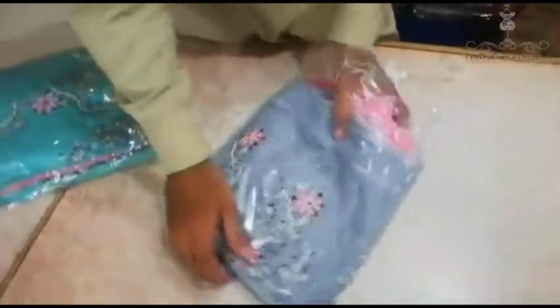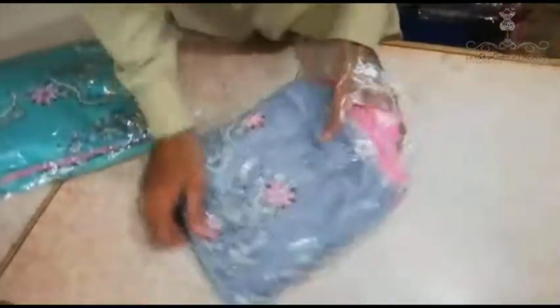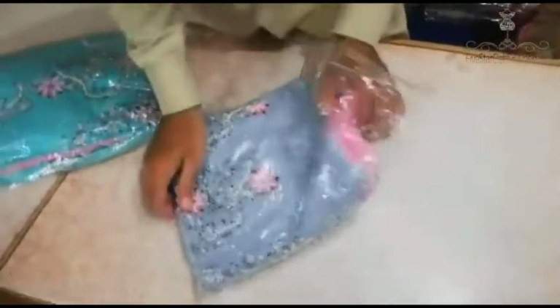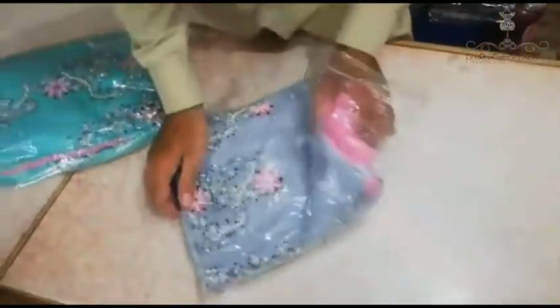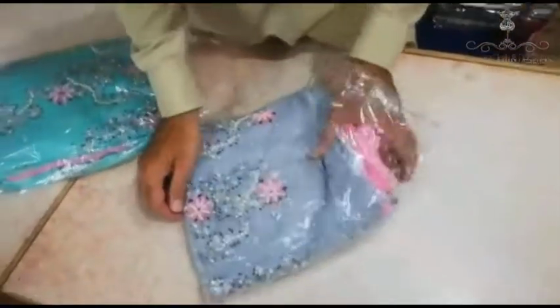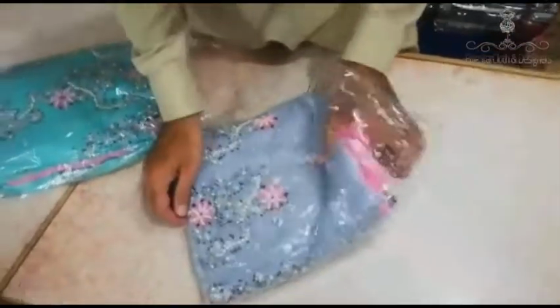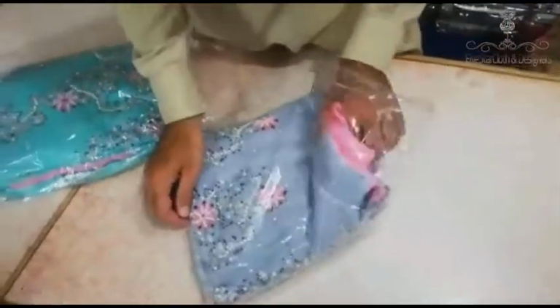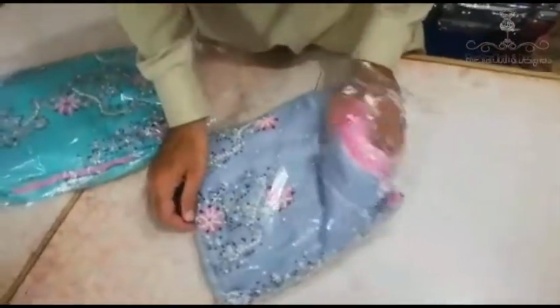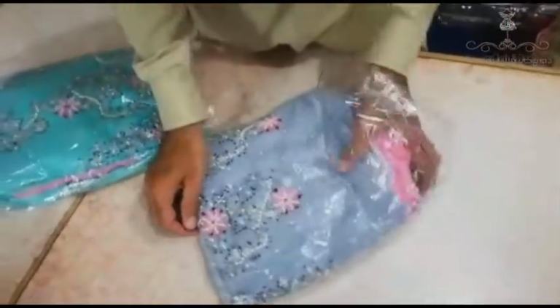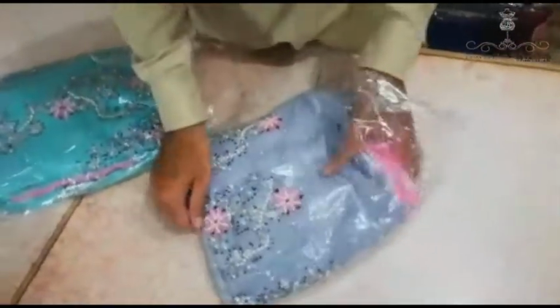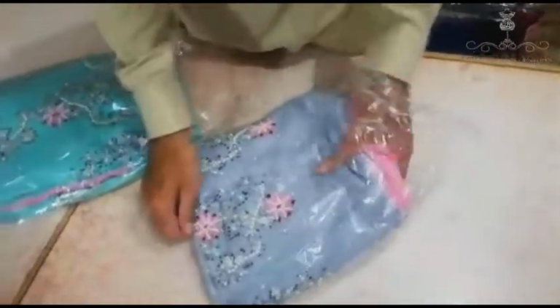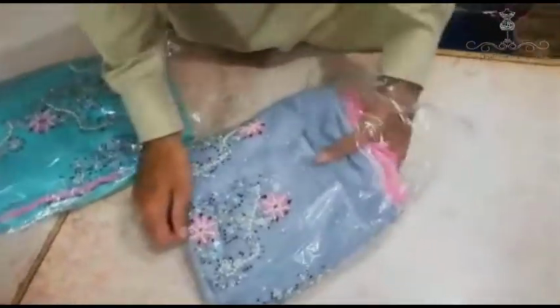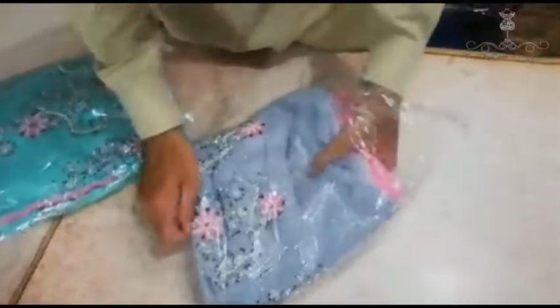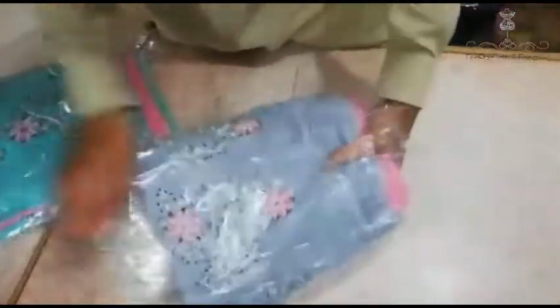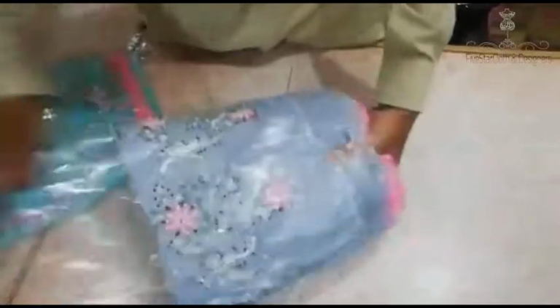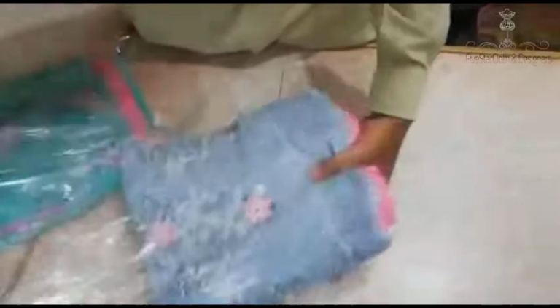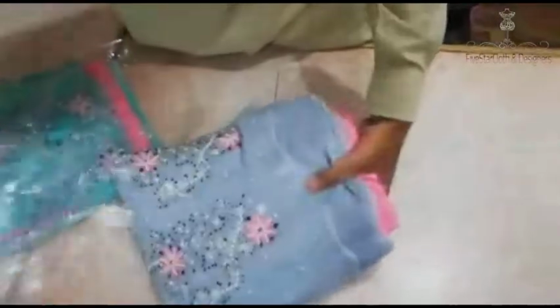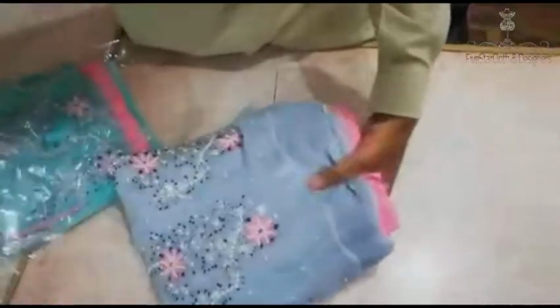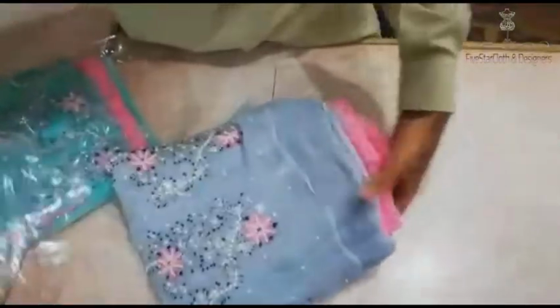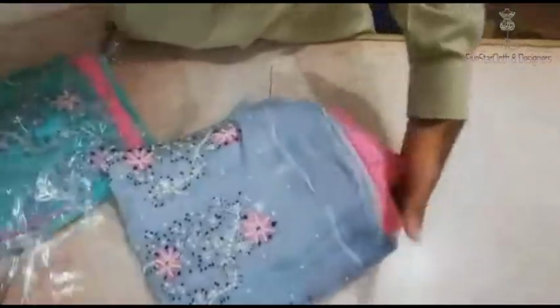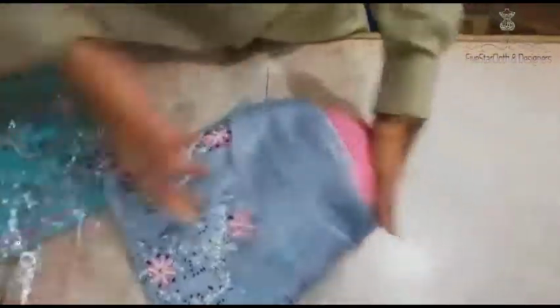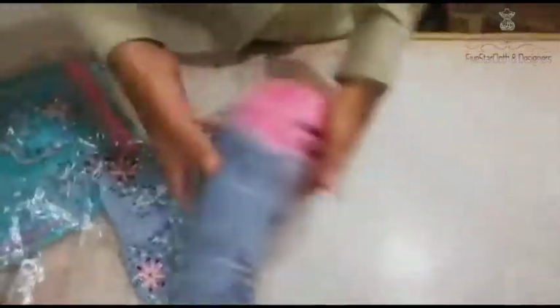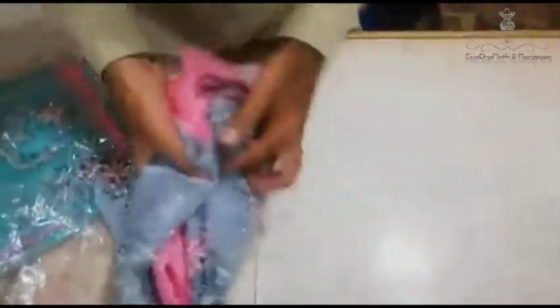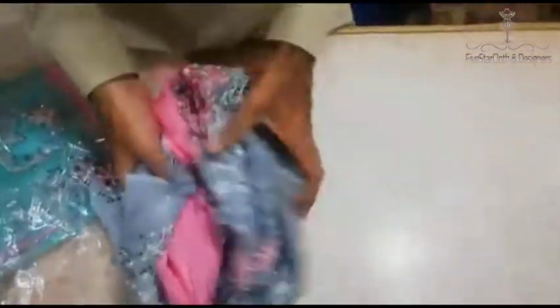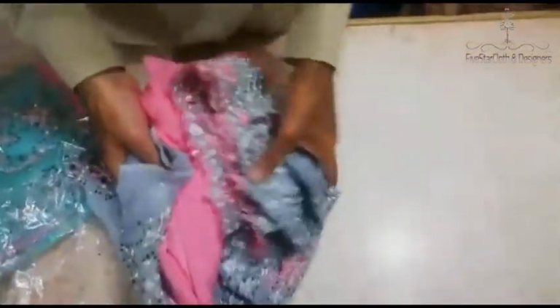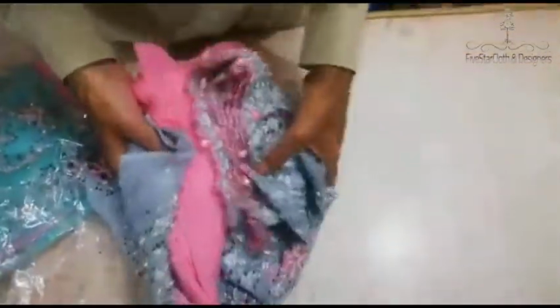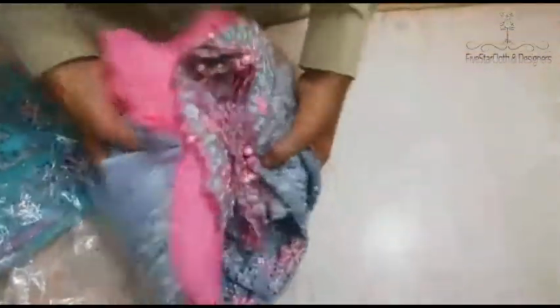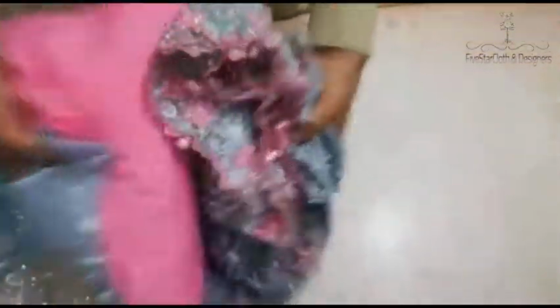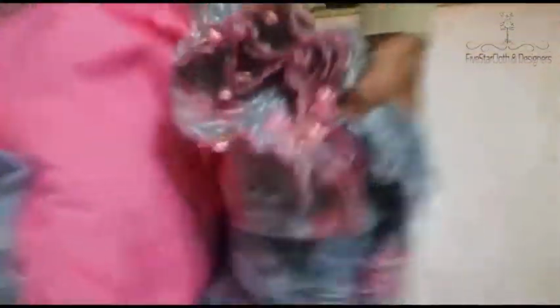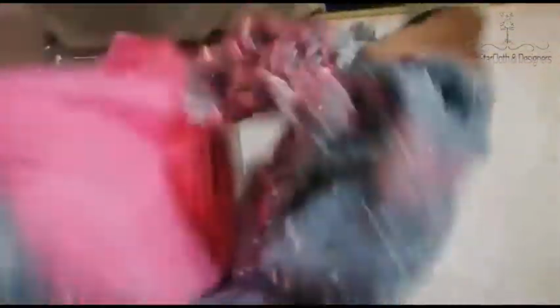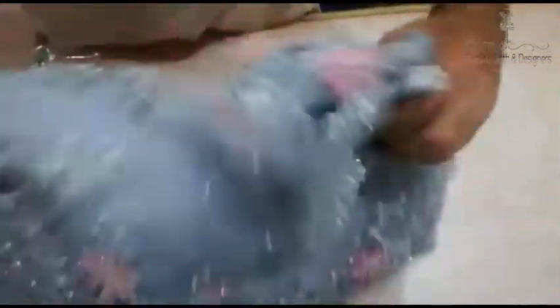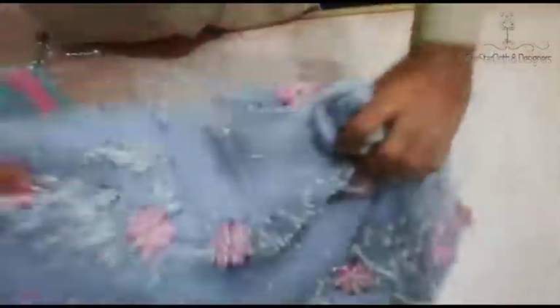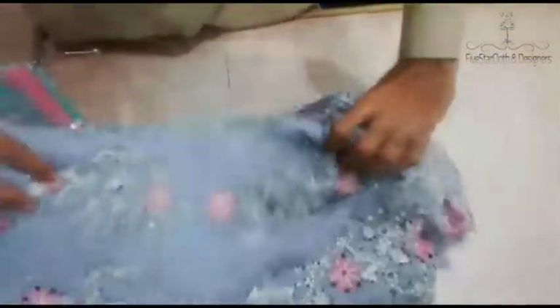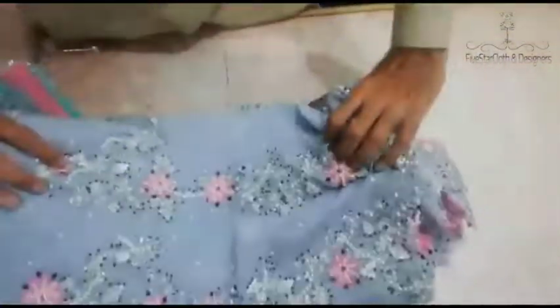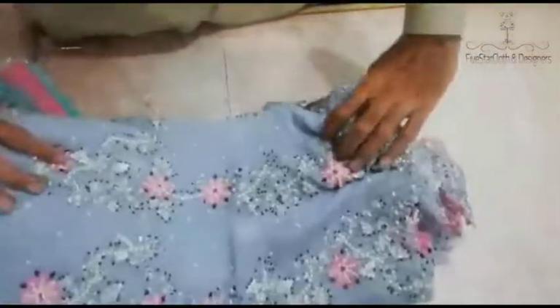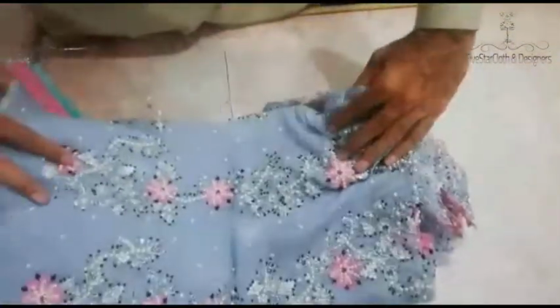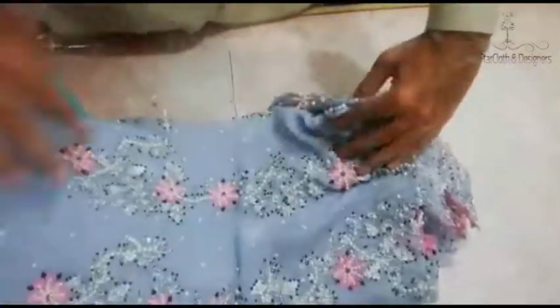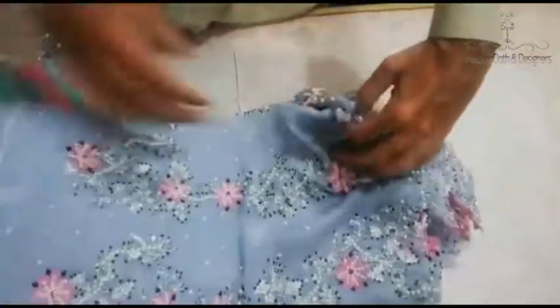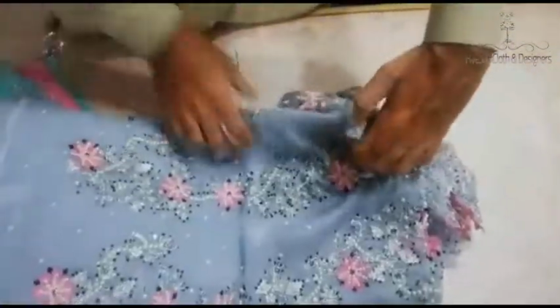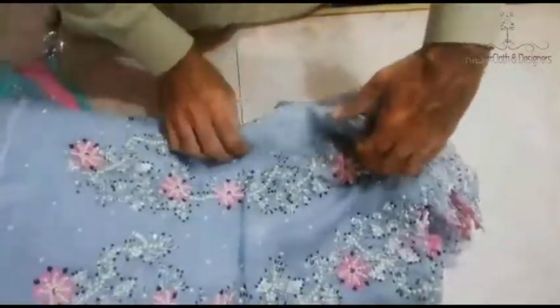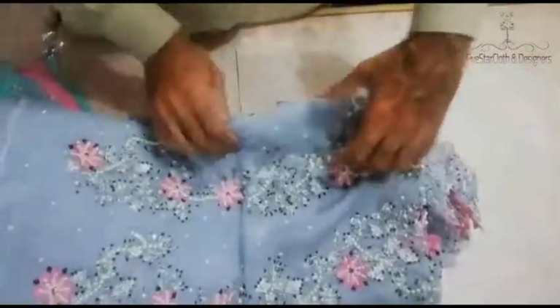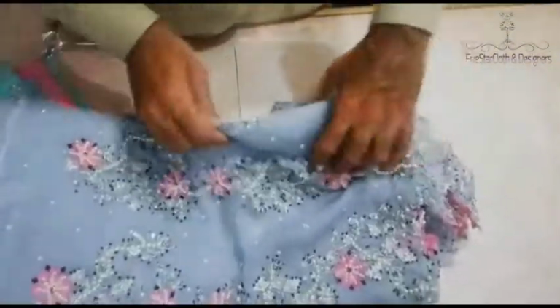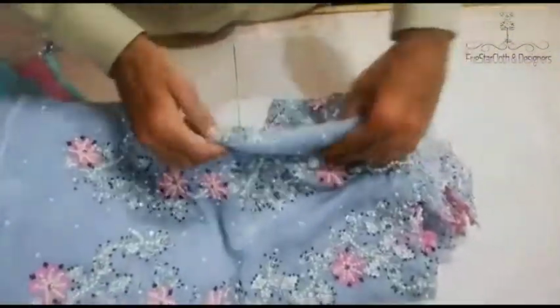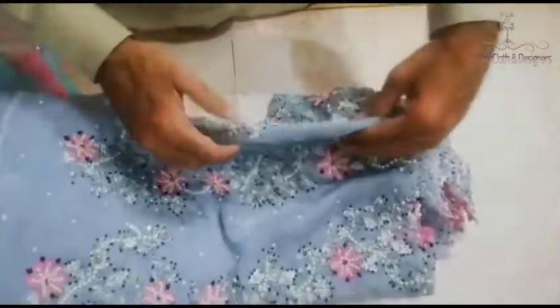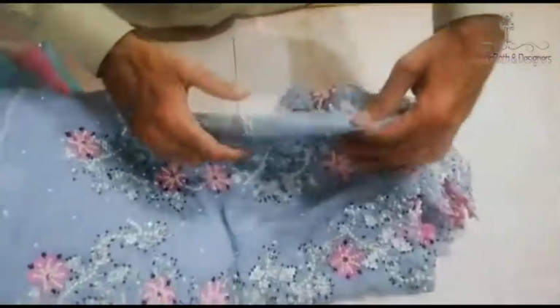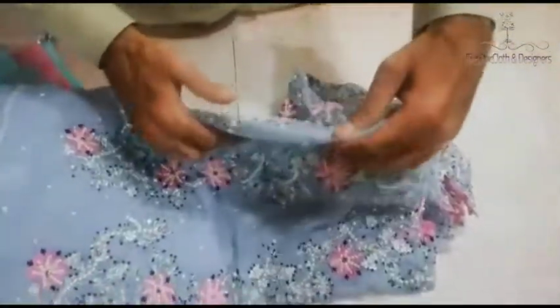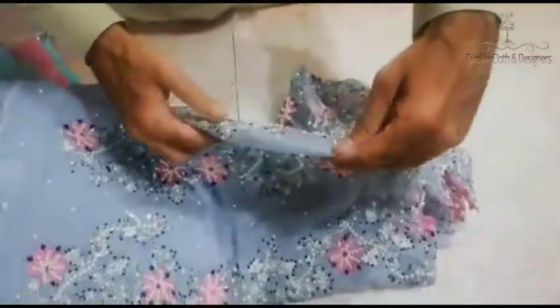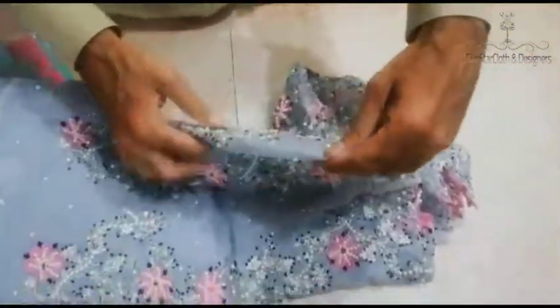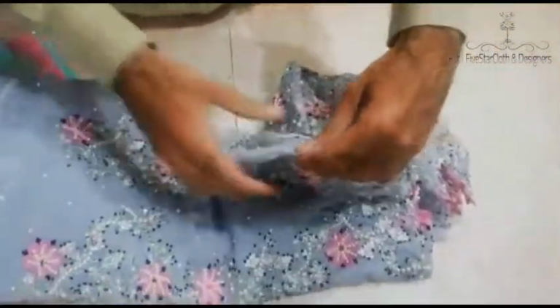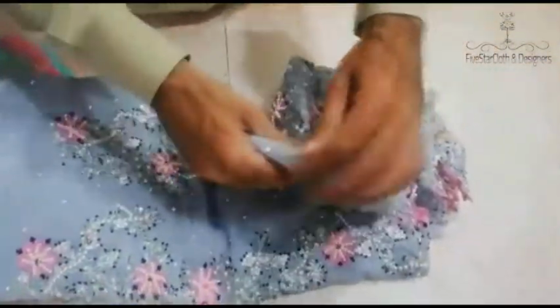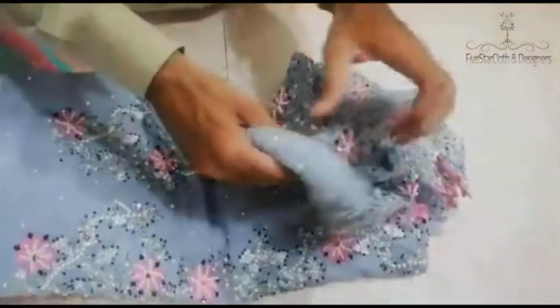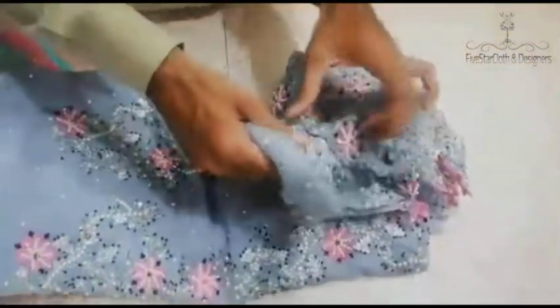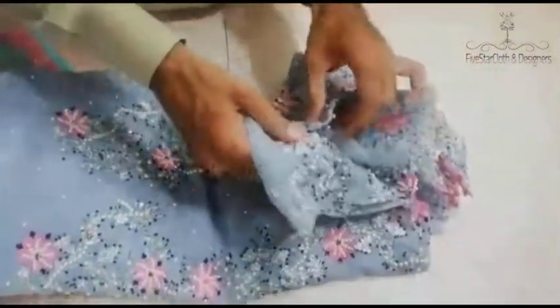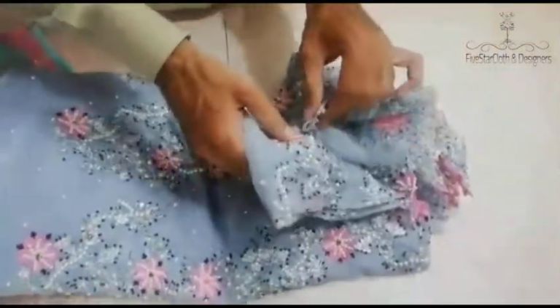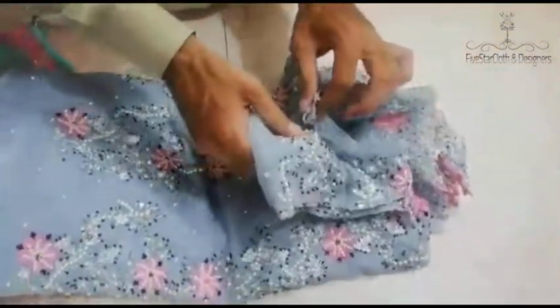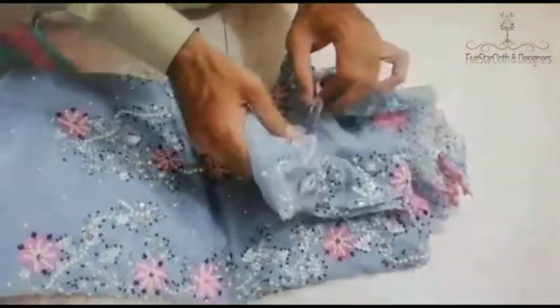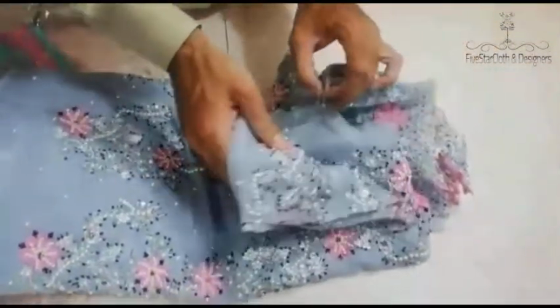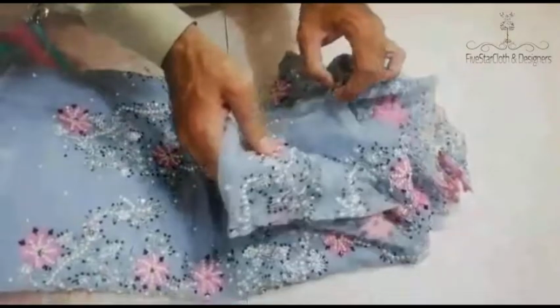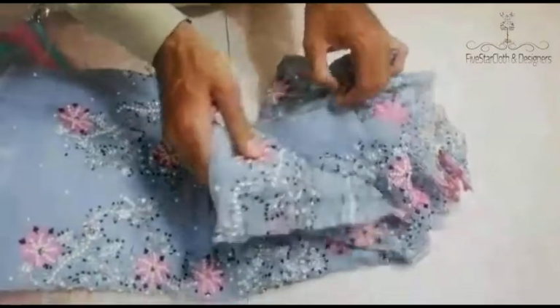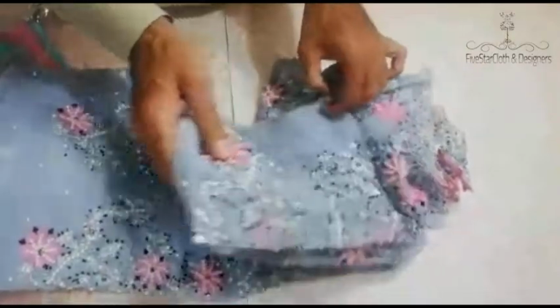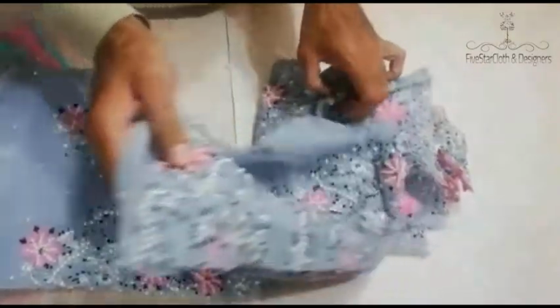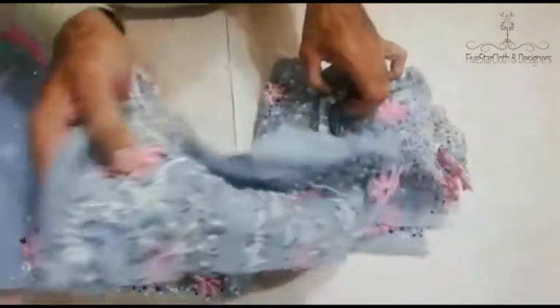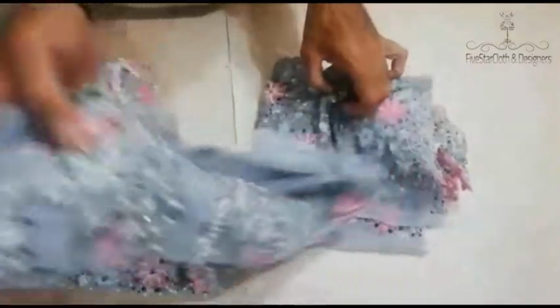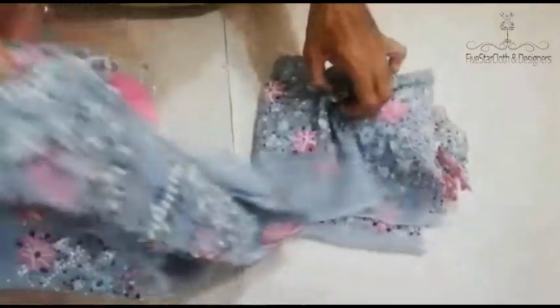This is a fancy suit. This is the latest design. It is done with Pulse and great work.